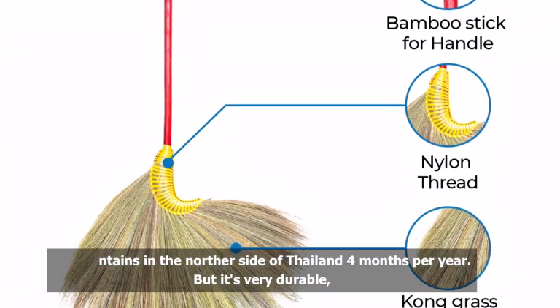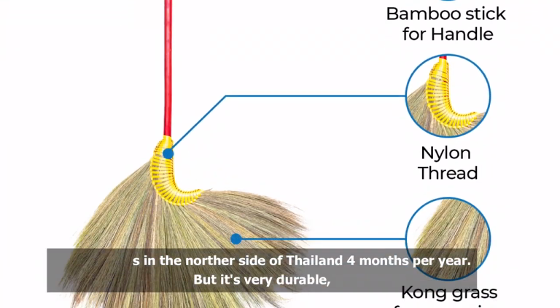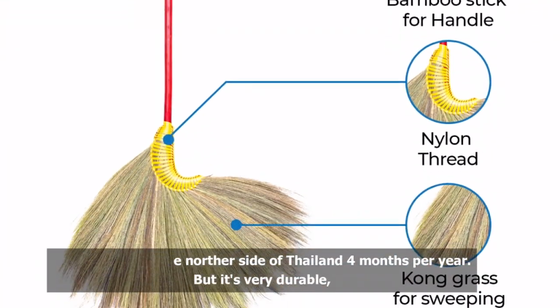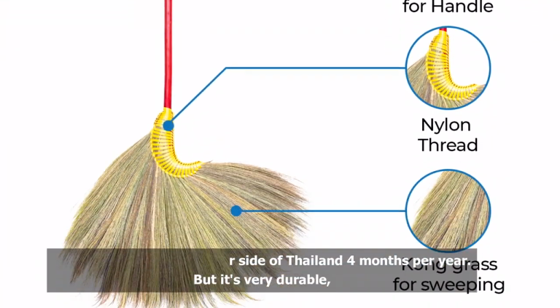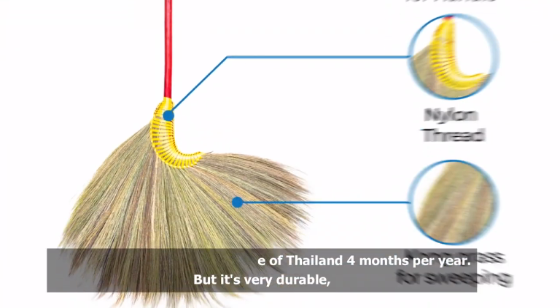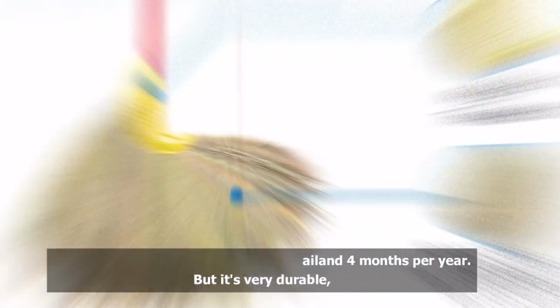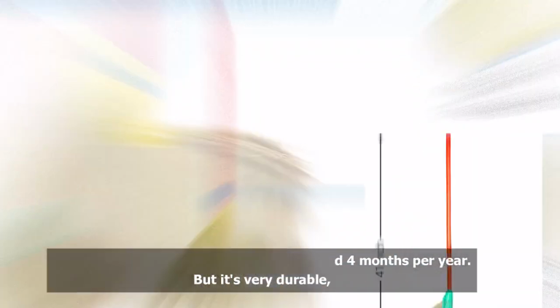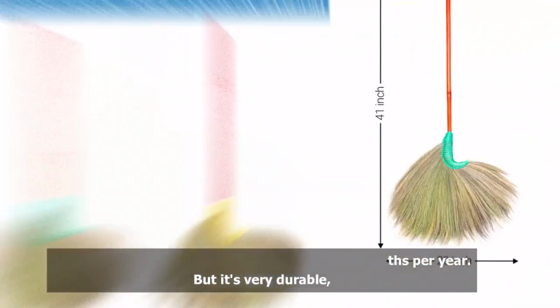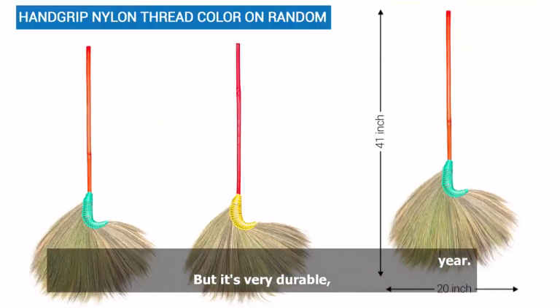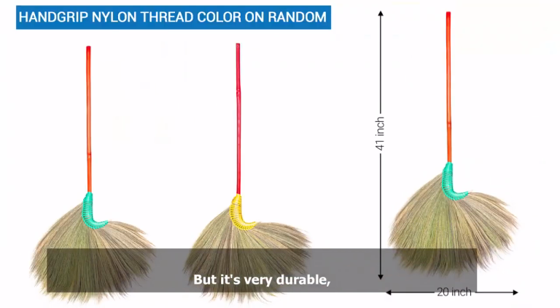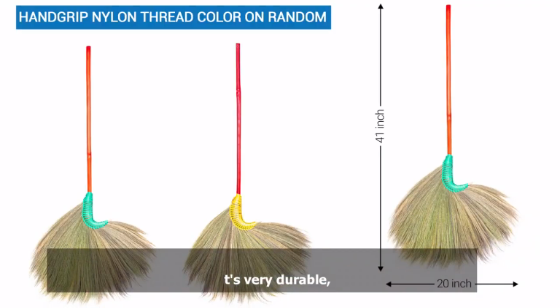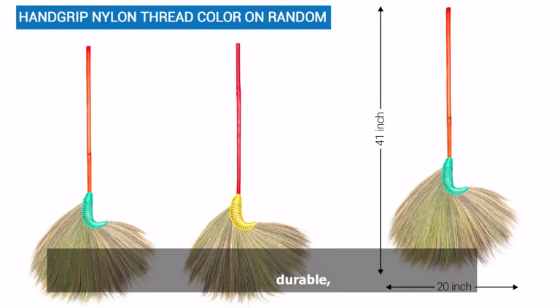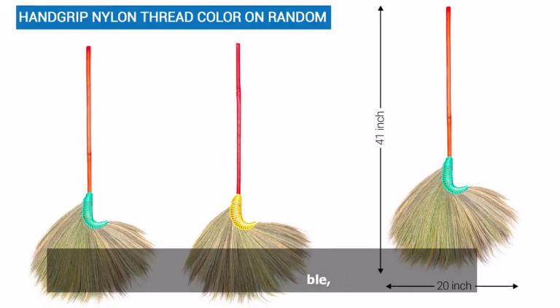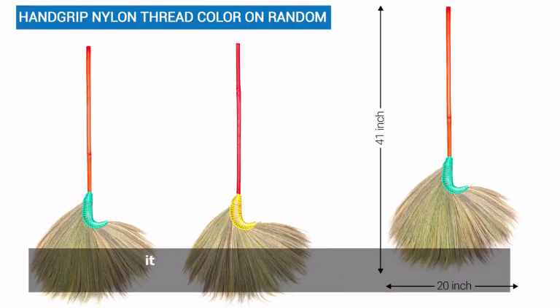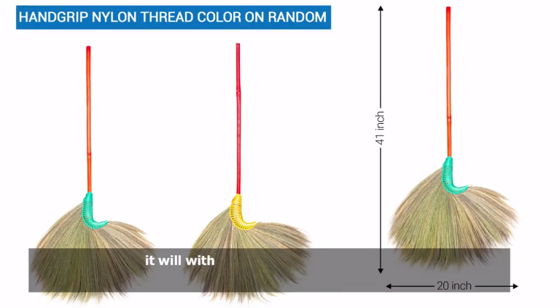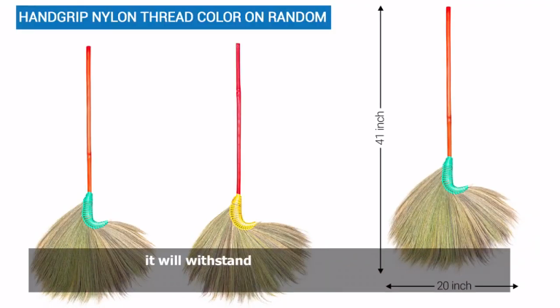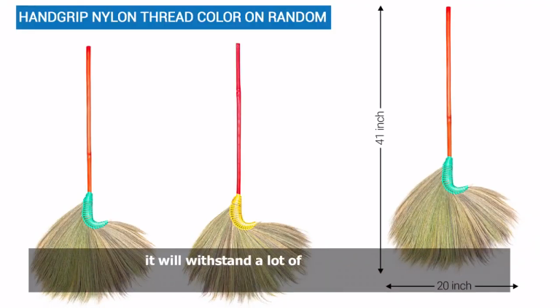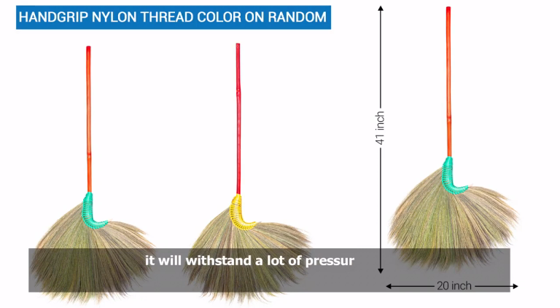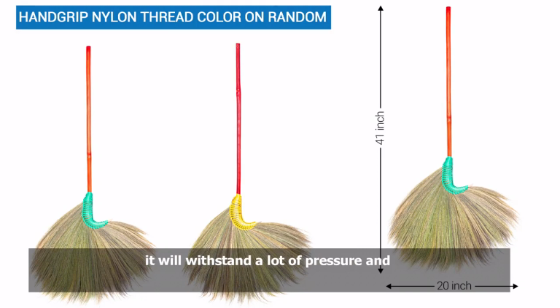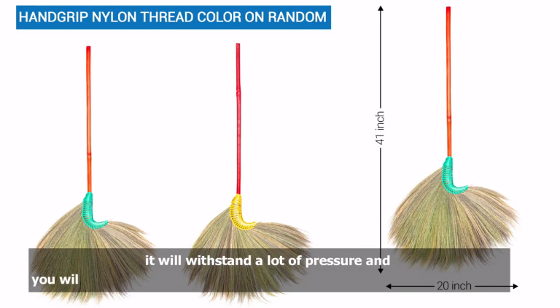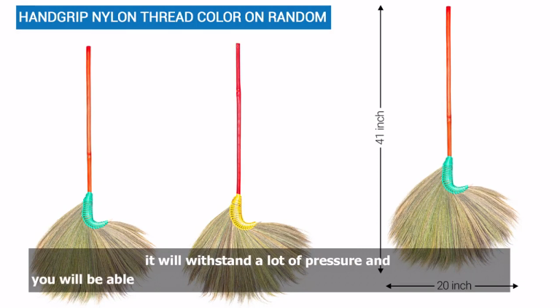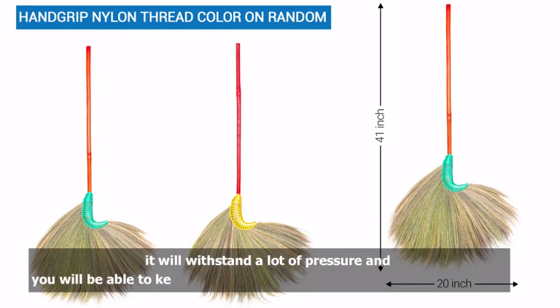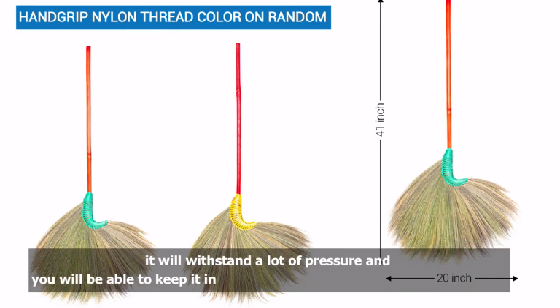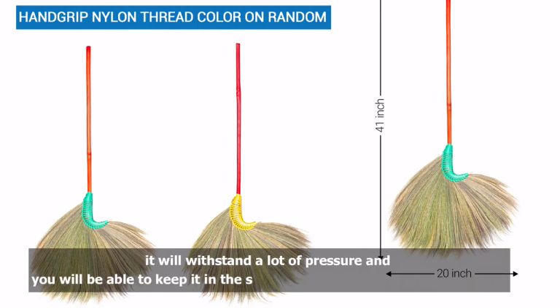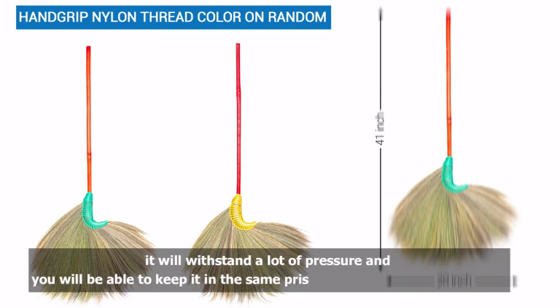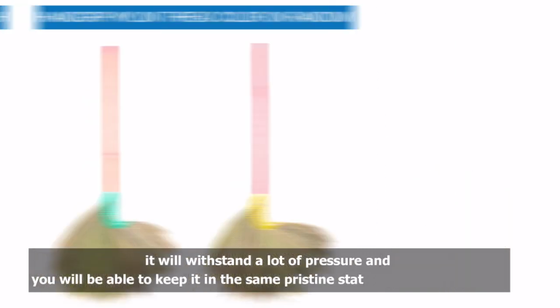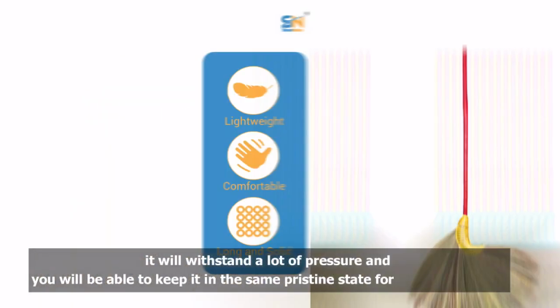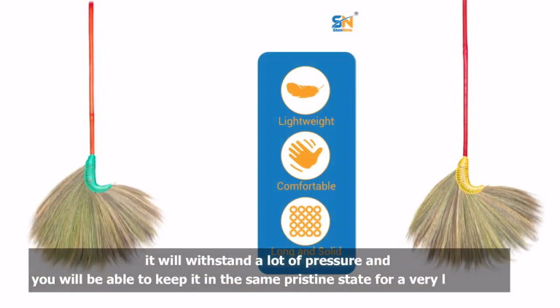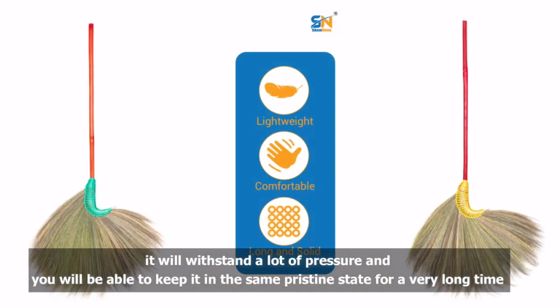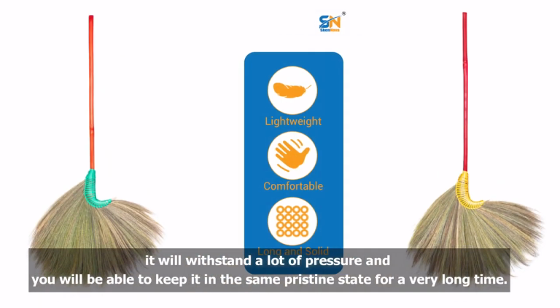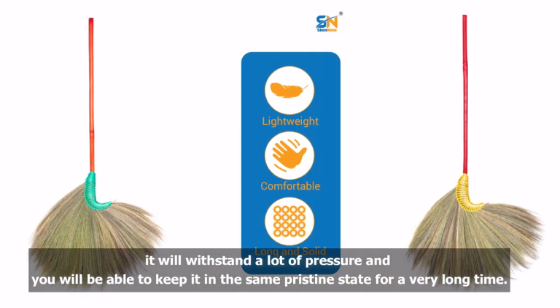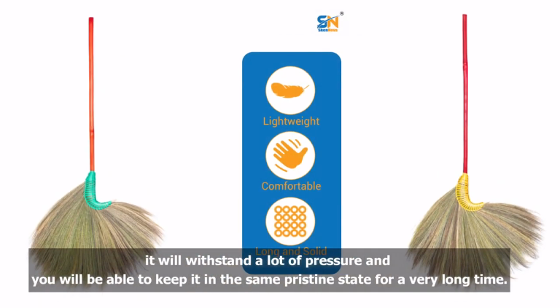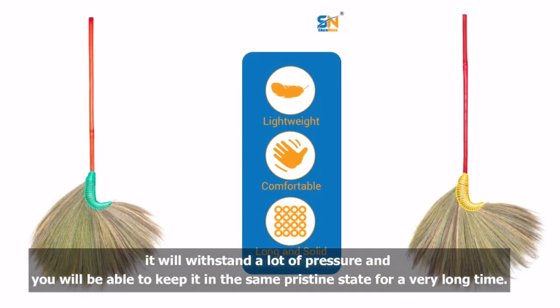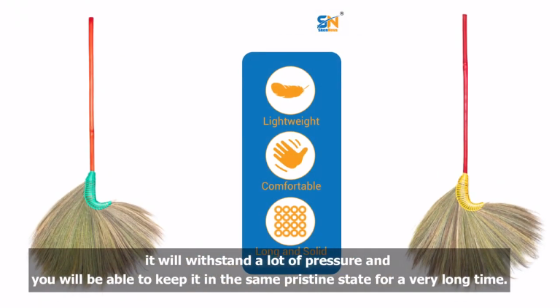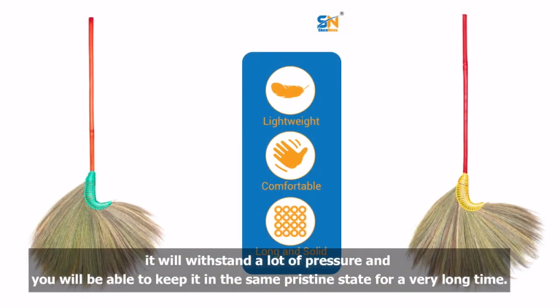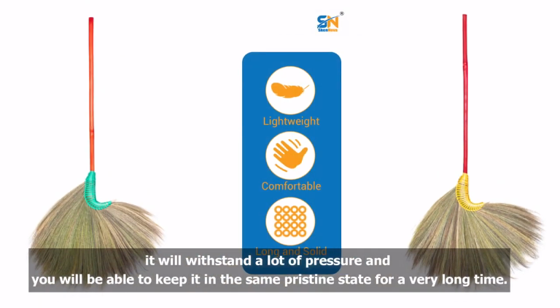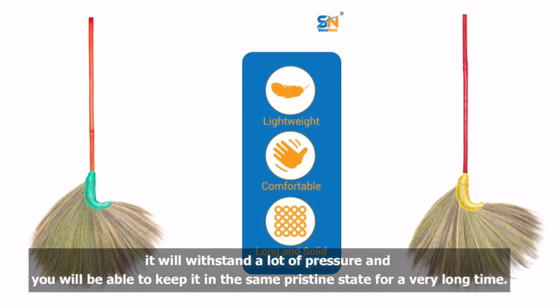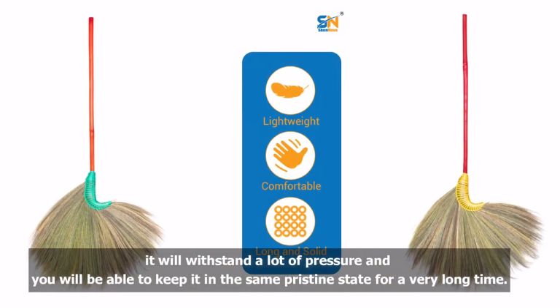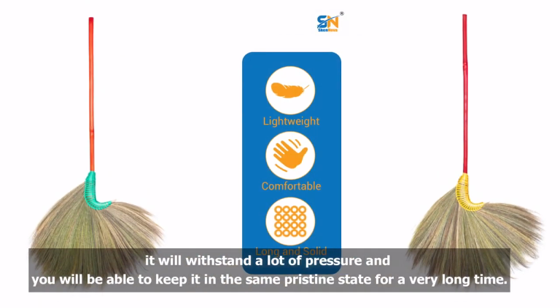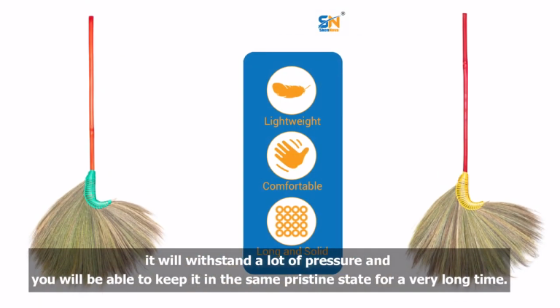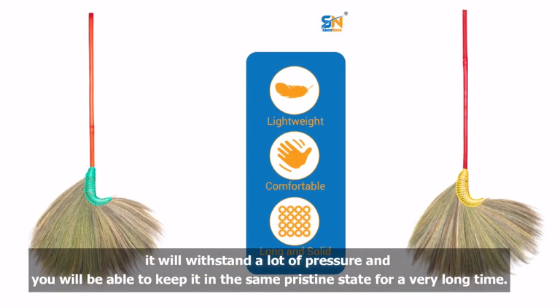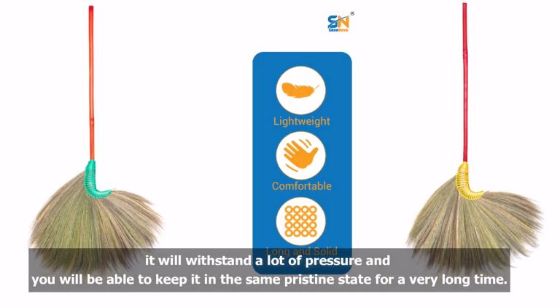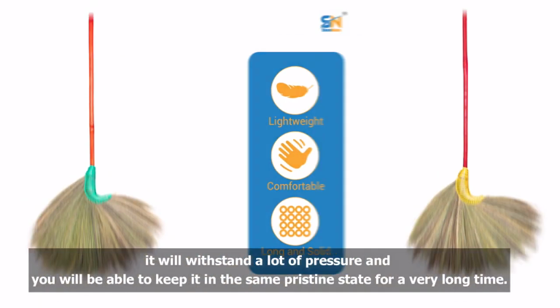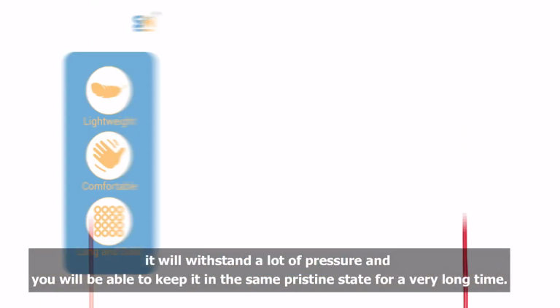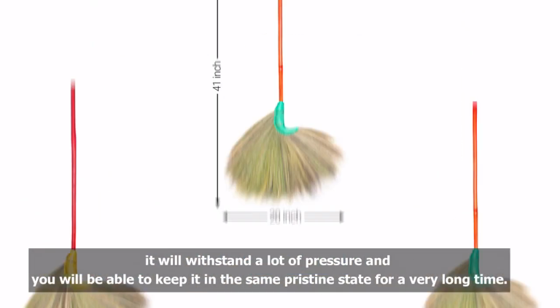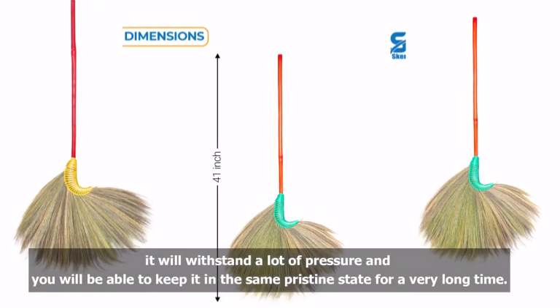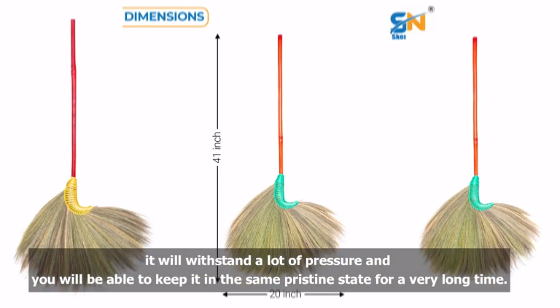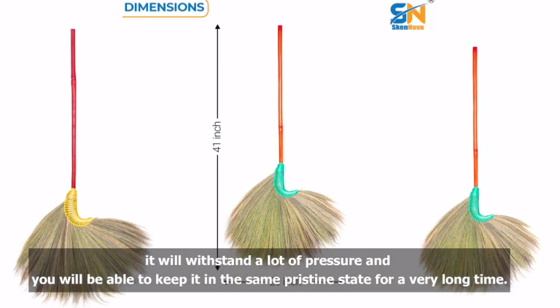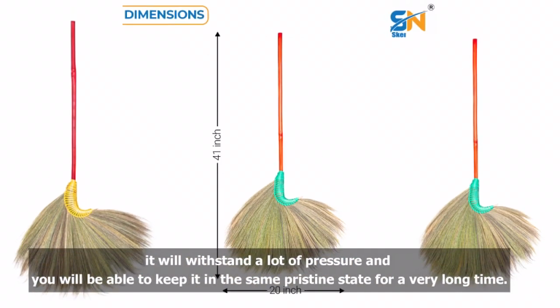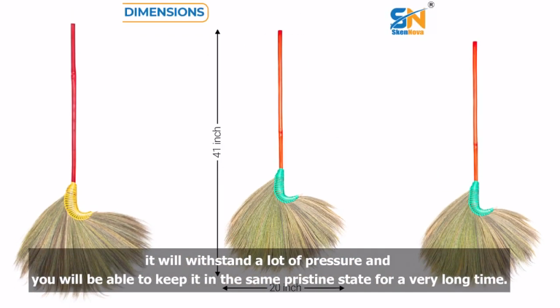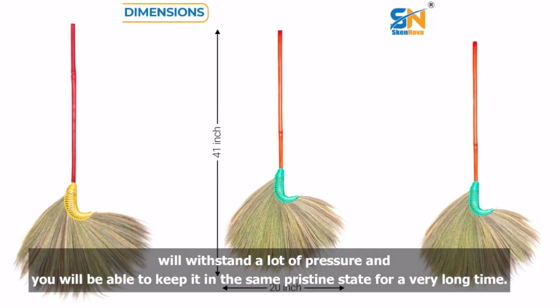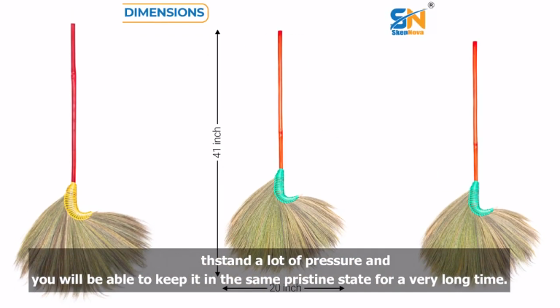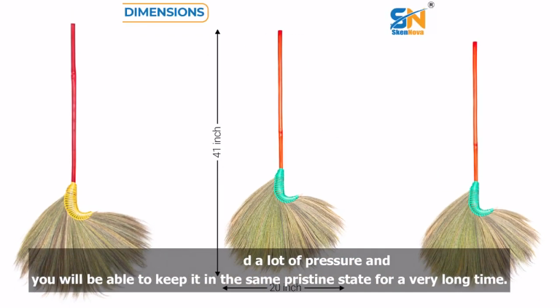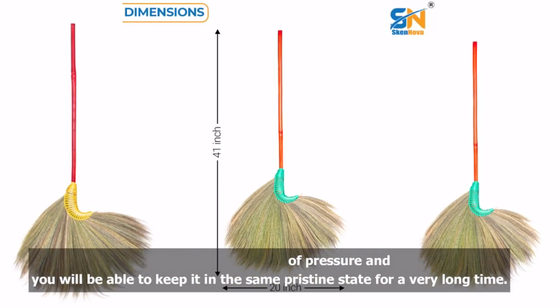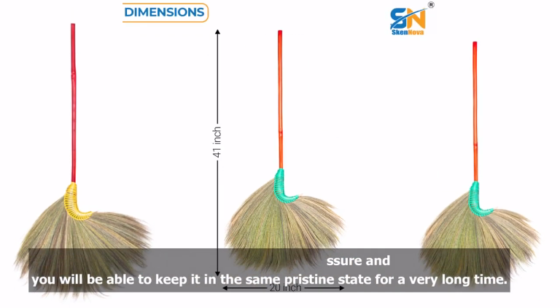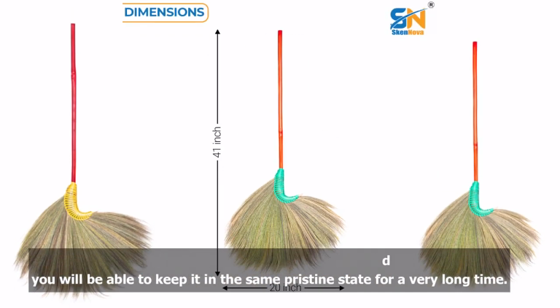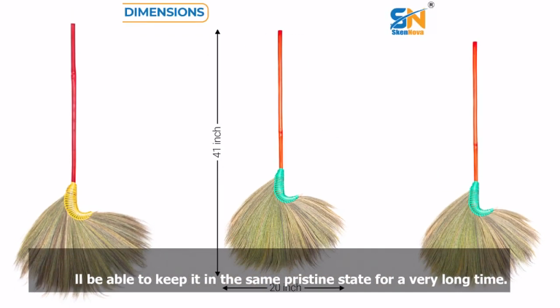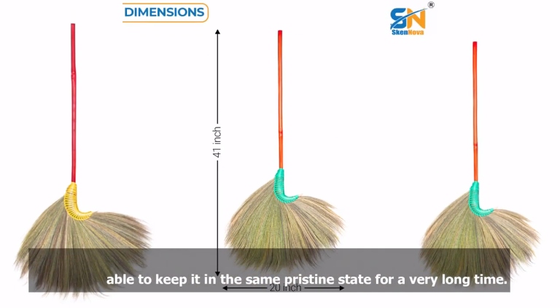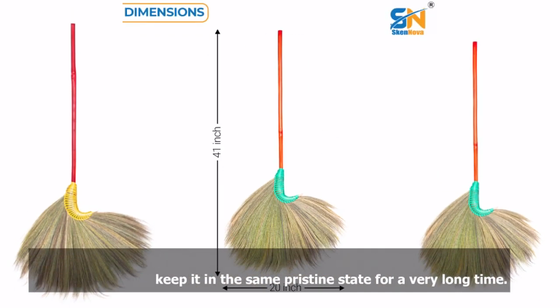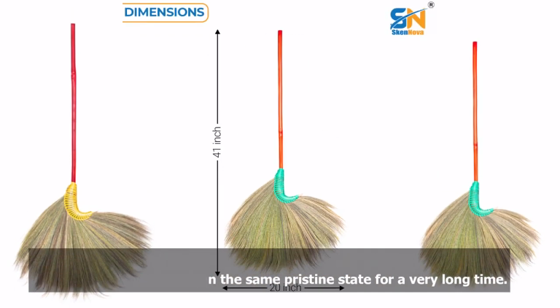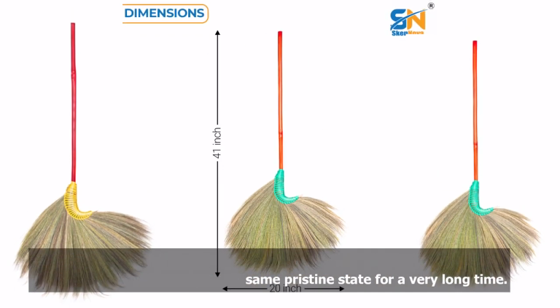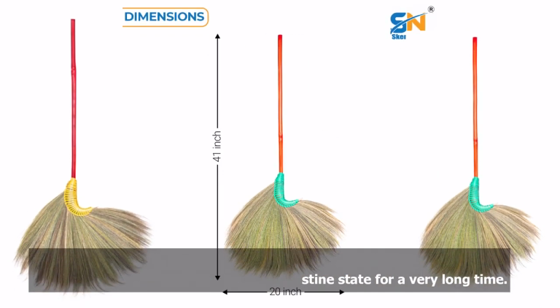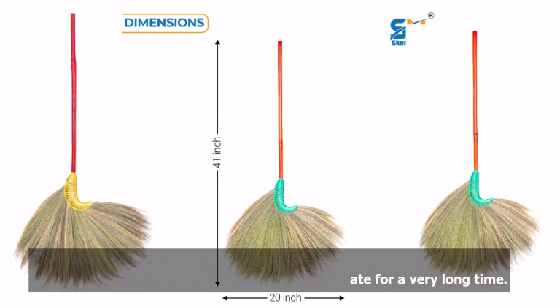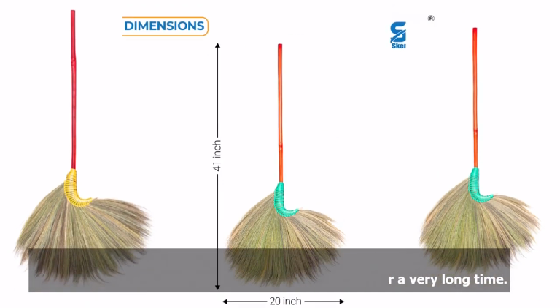It's very durable. It will withstand a lot of pressure, and you will be able to keep it in the same pristine state for a very long time.